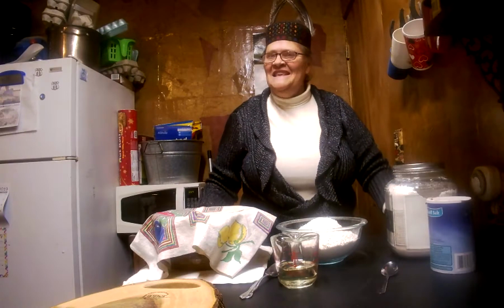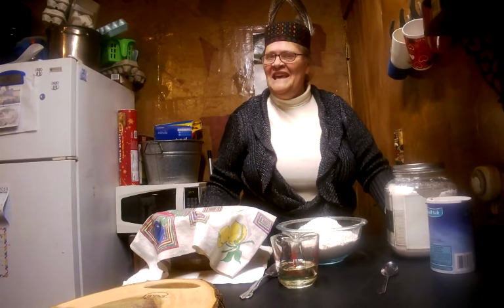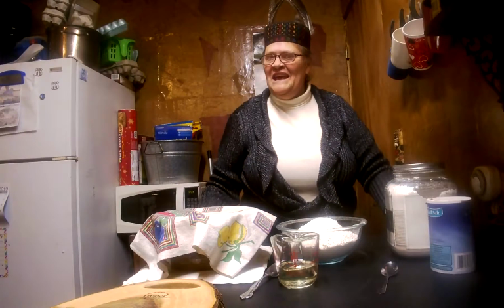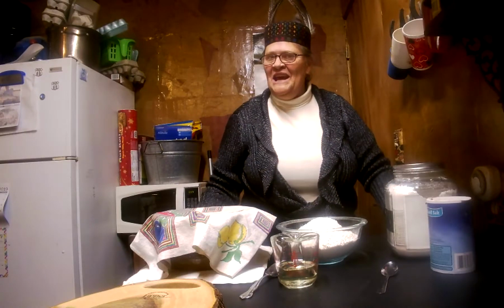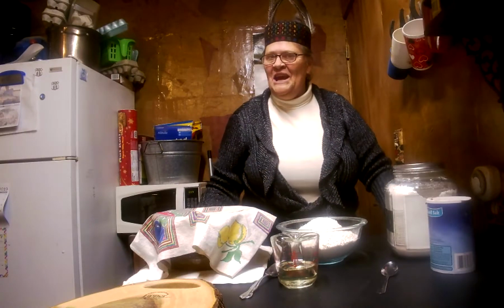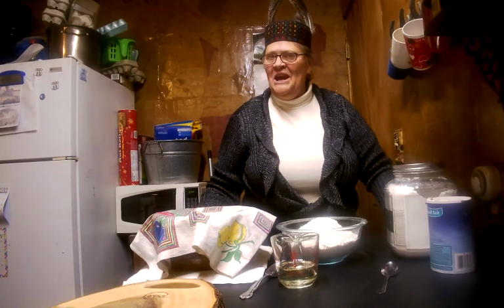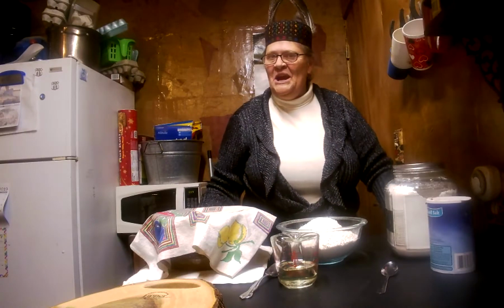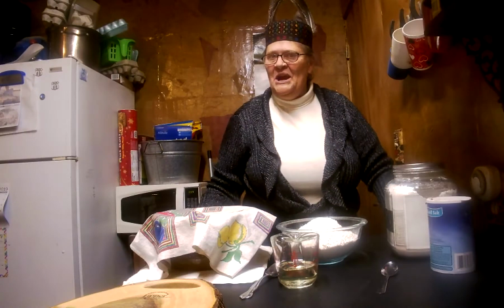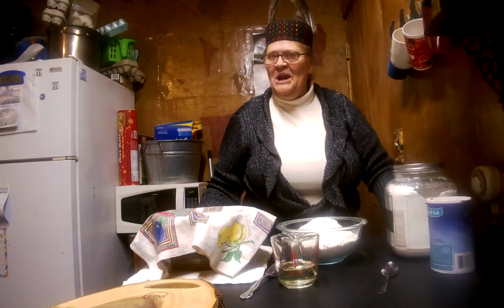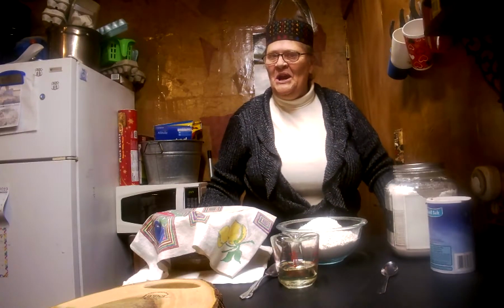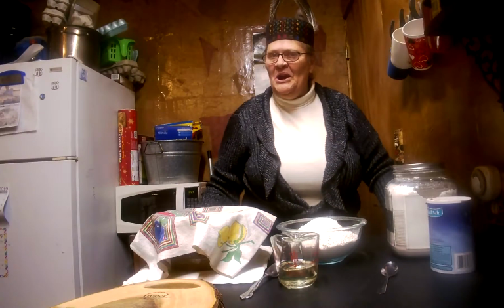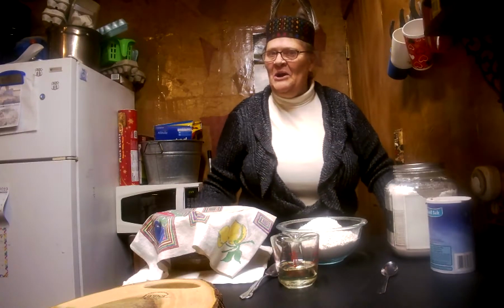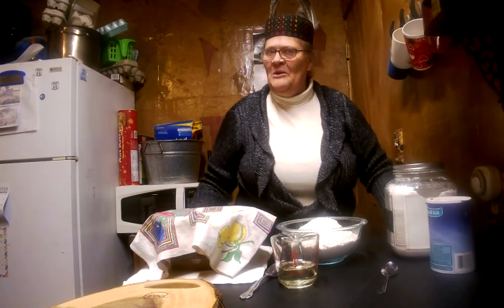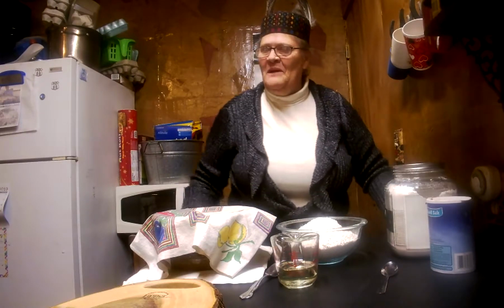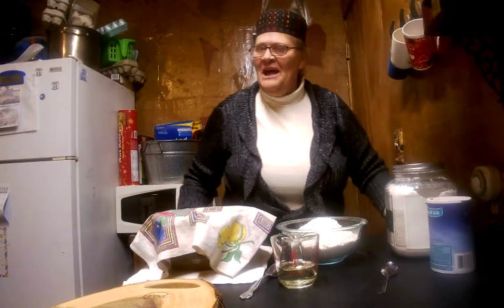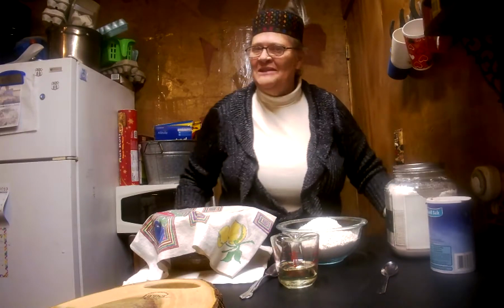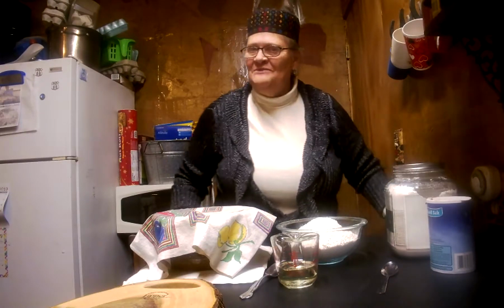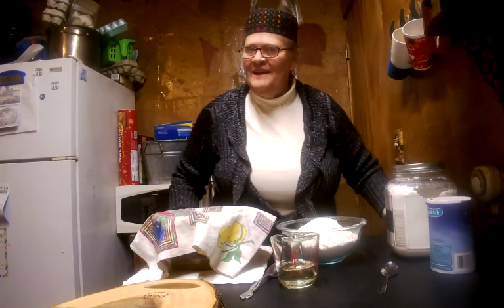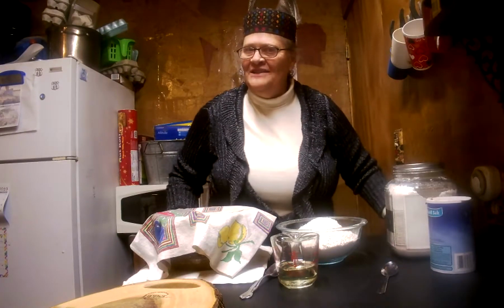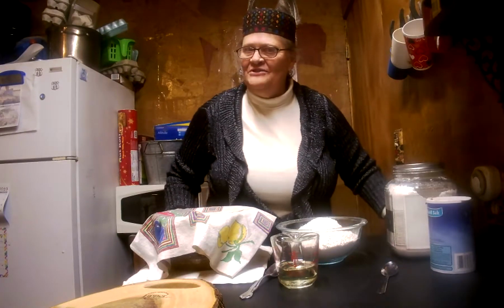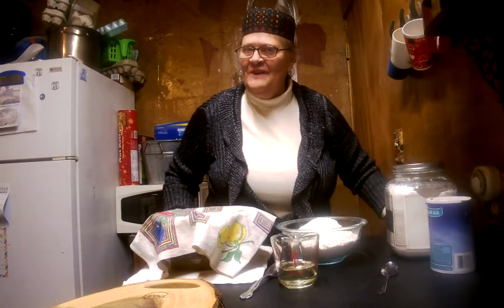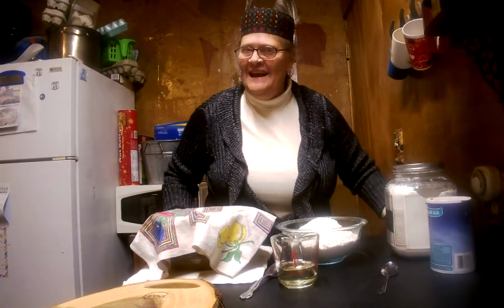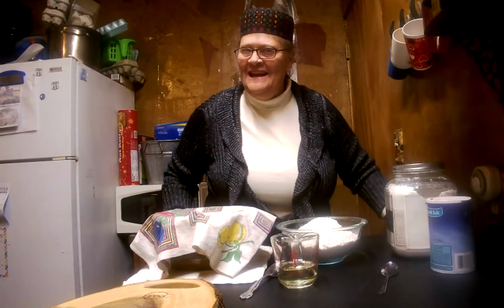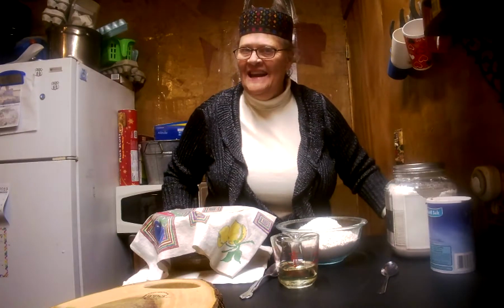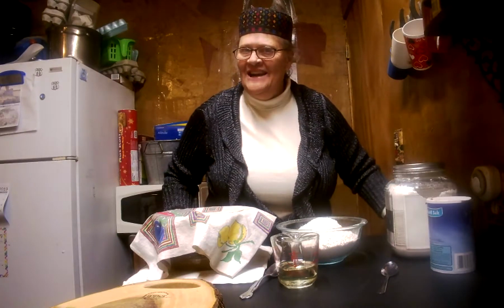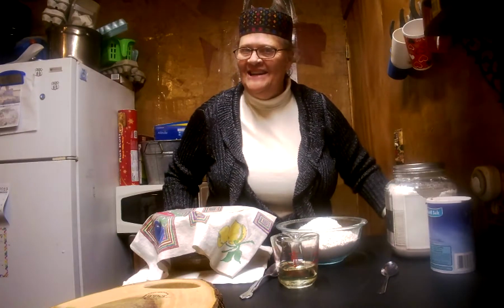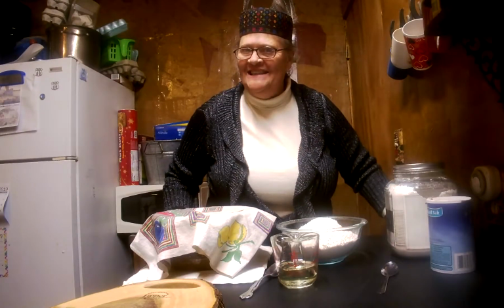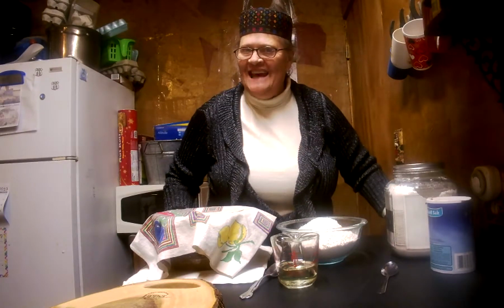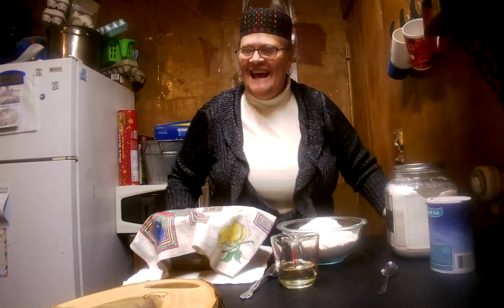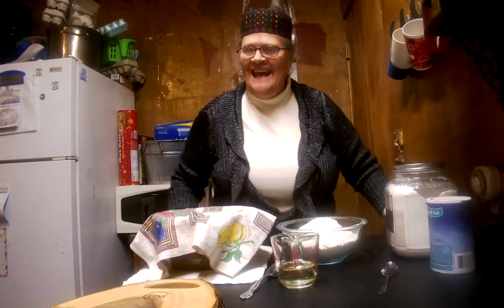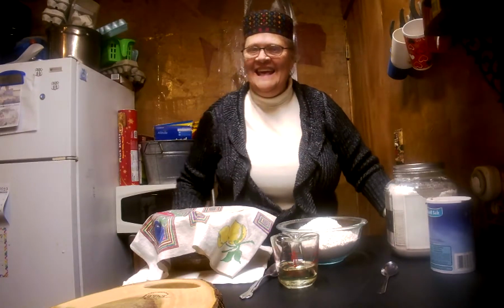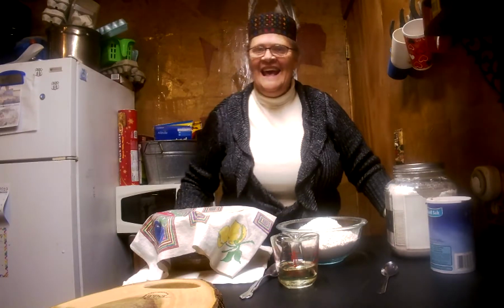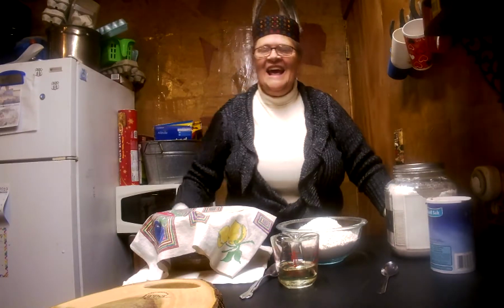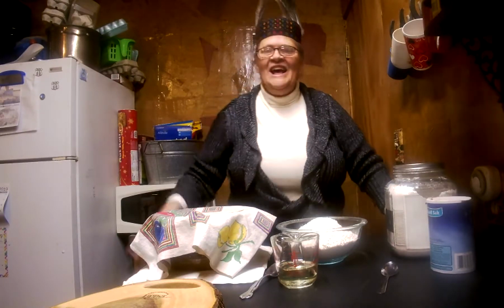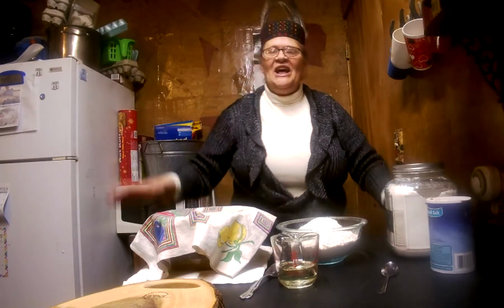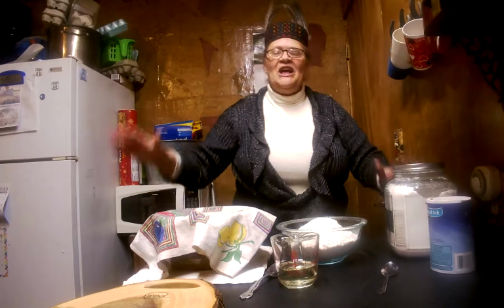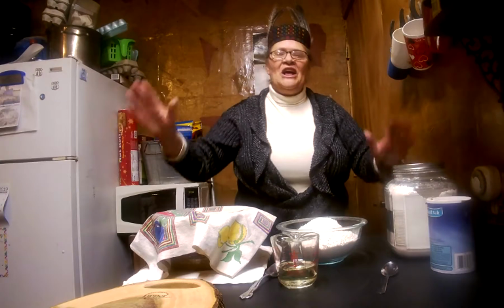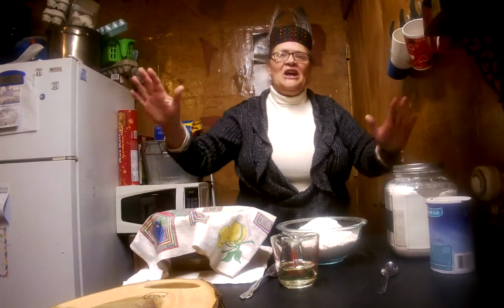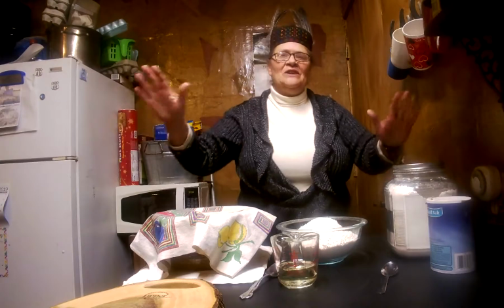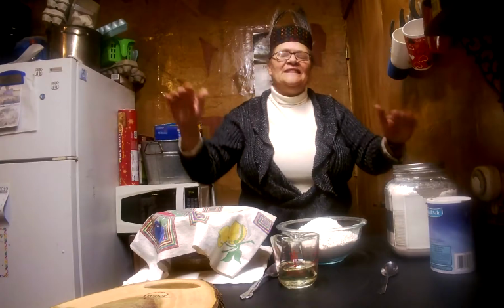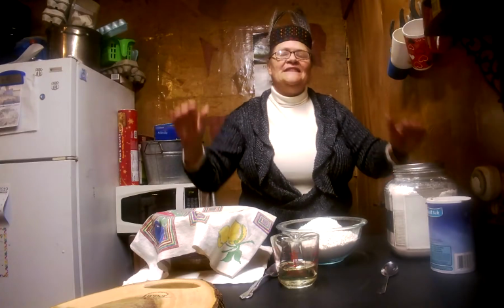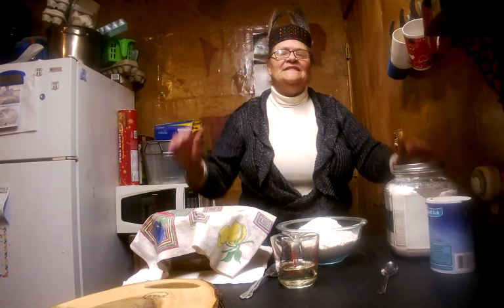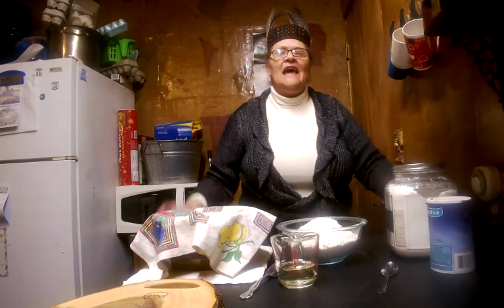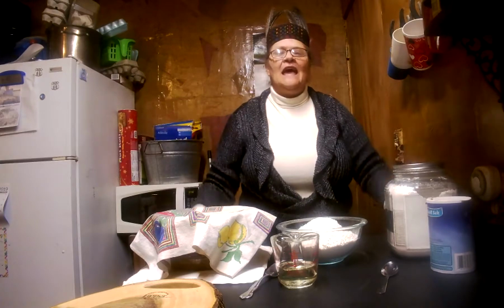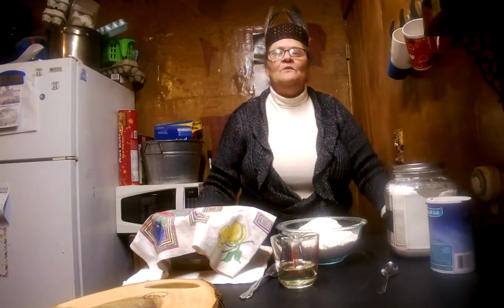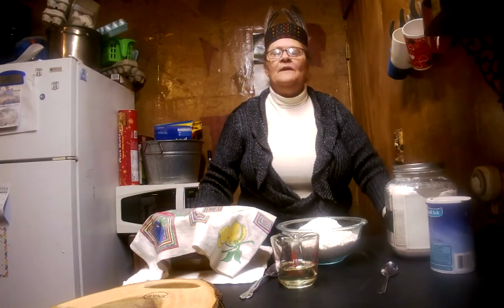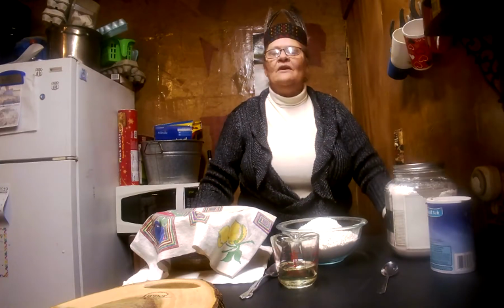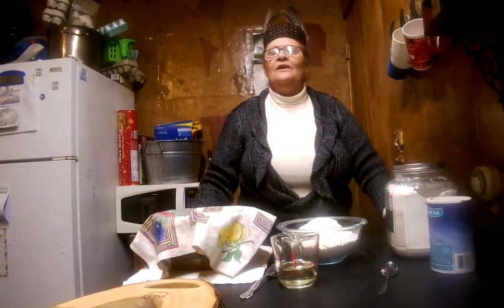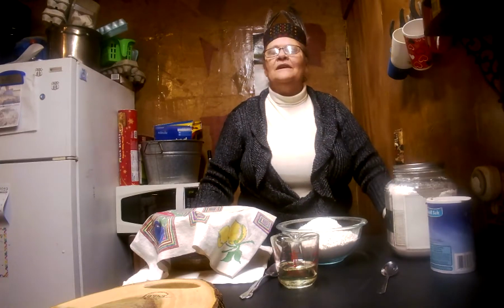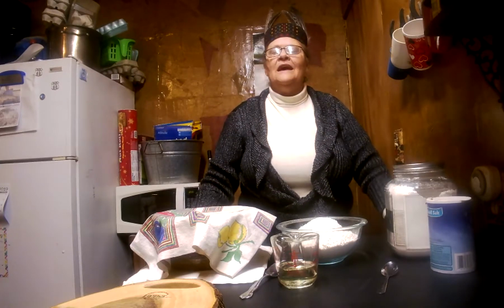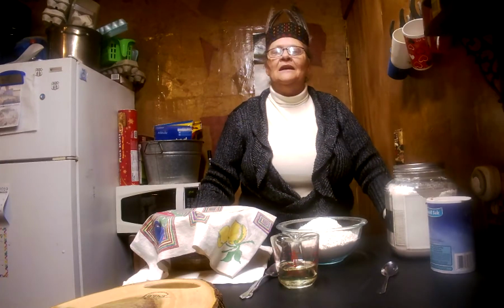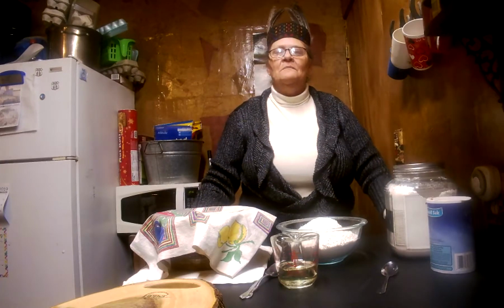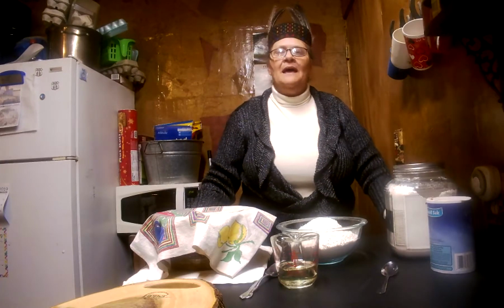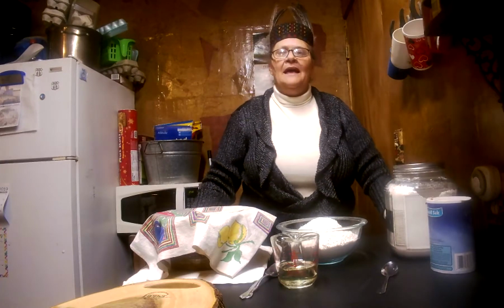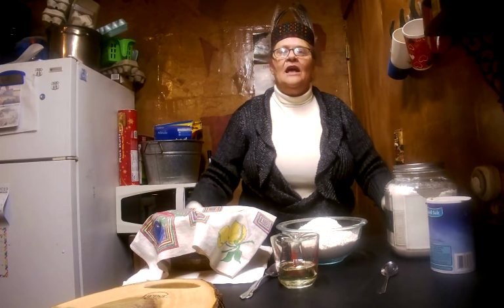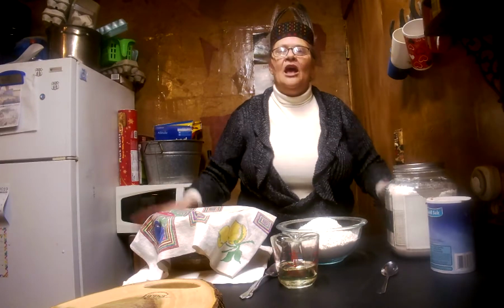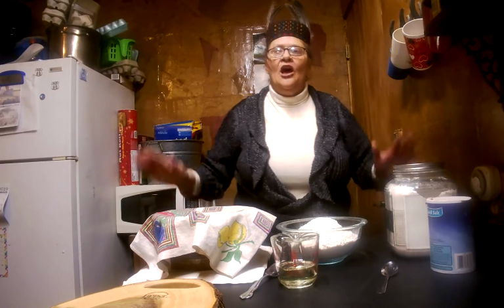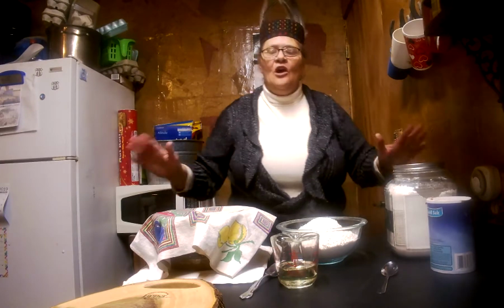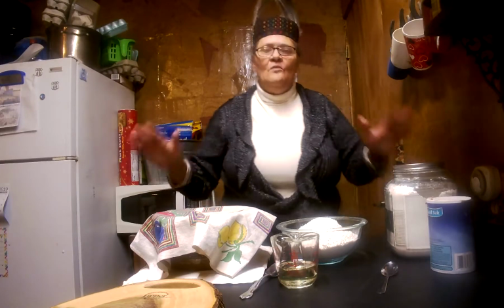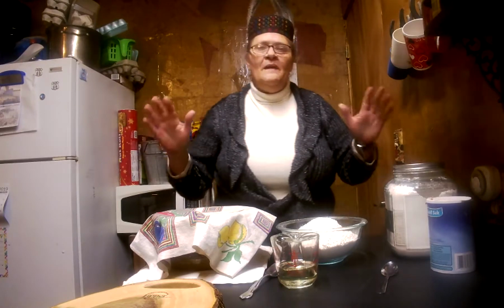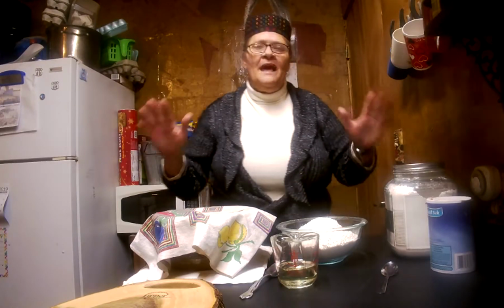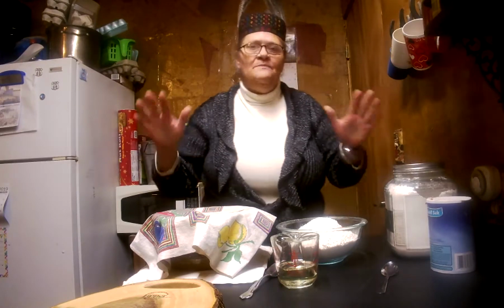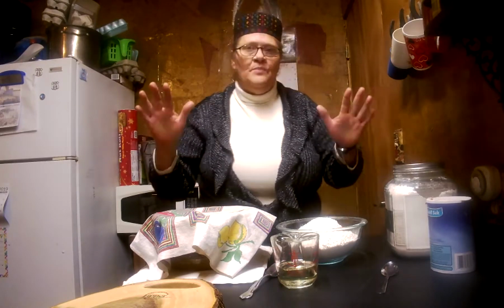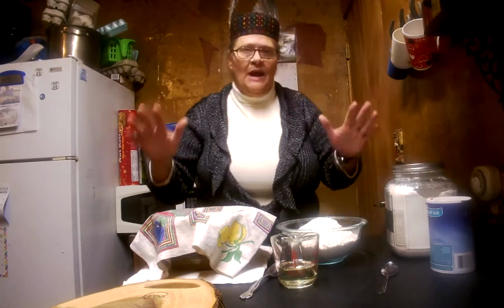Dear Gearbox Ranch, Granny here today. Today we are going to make homemade bread.